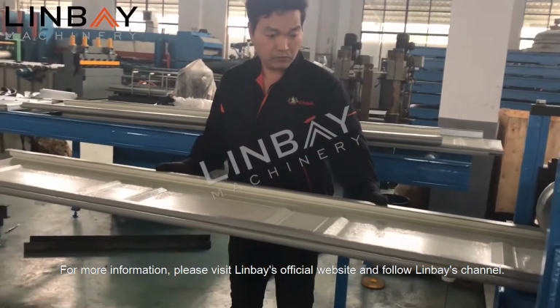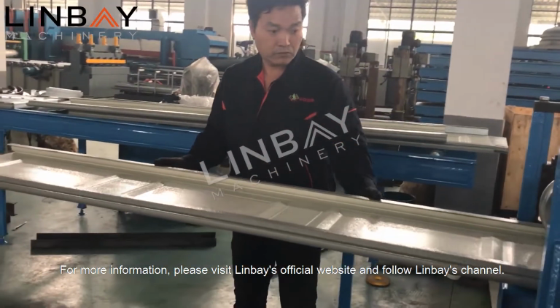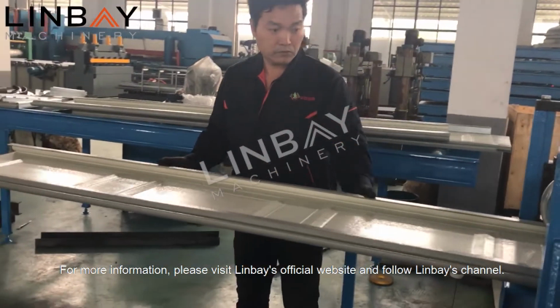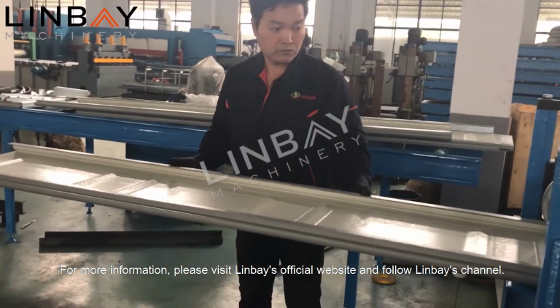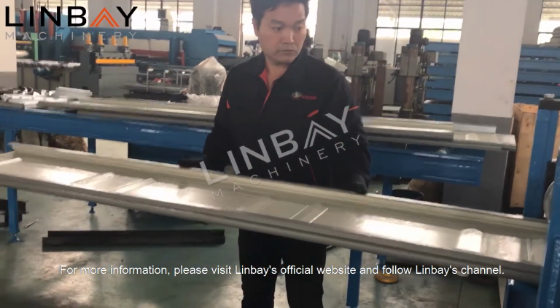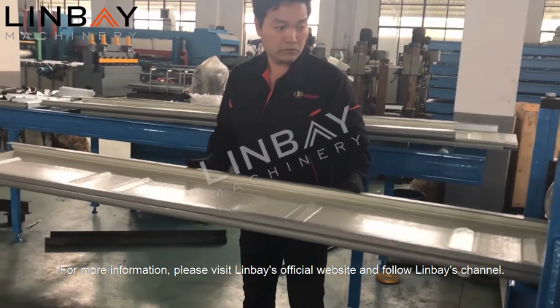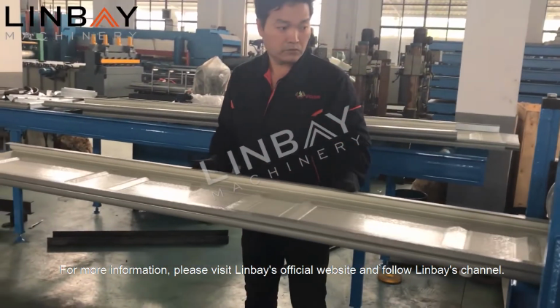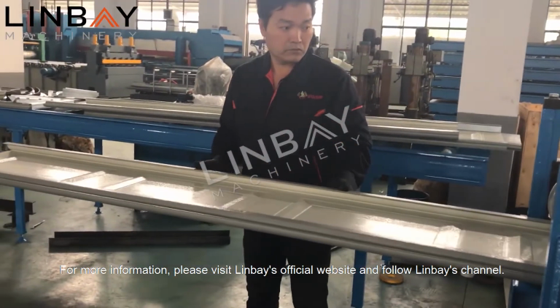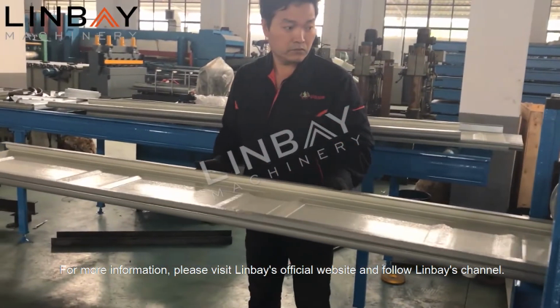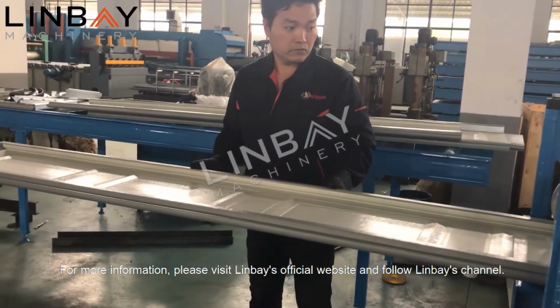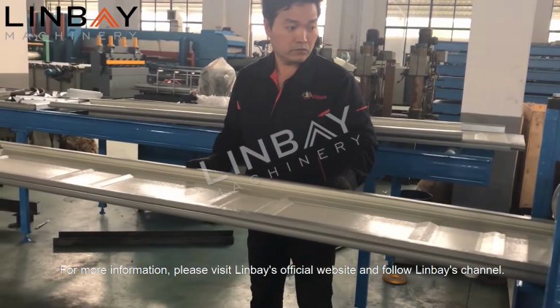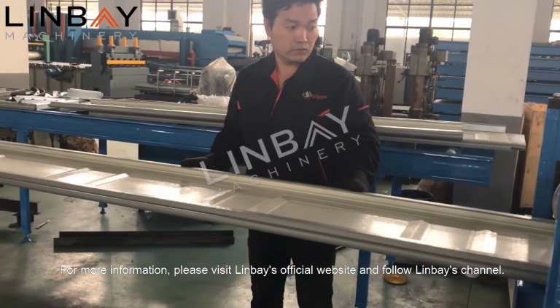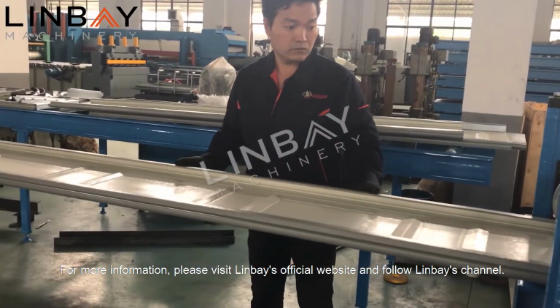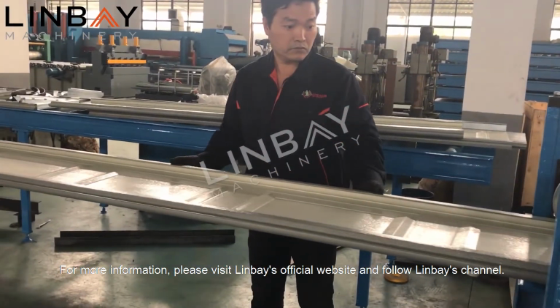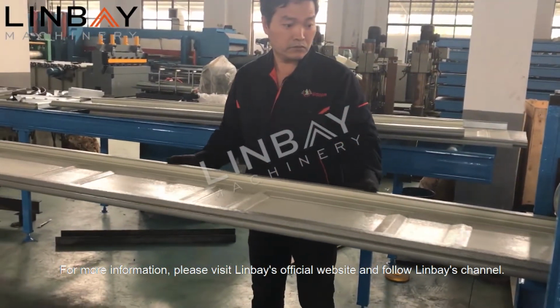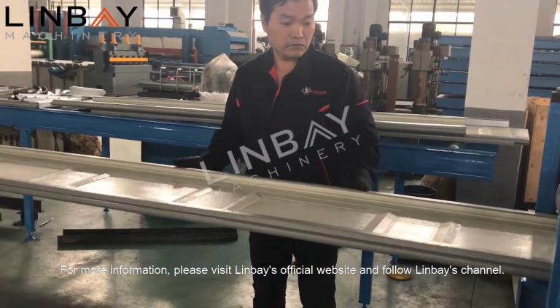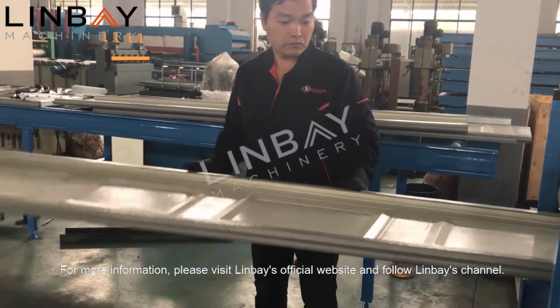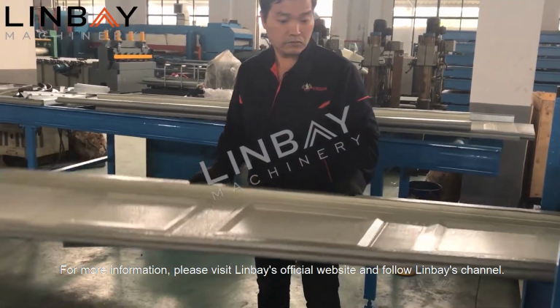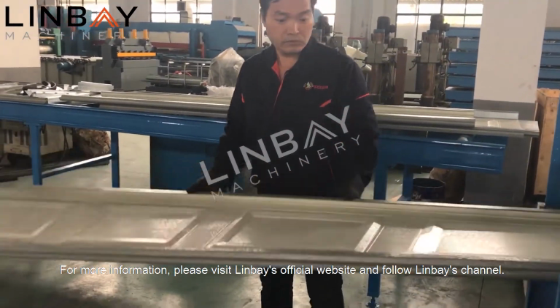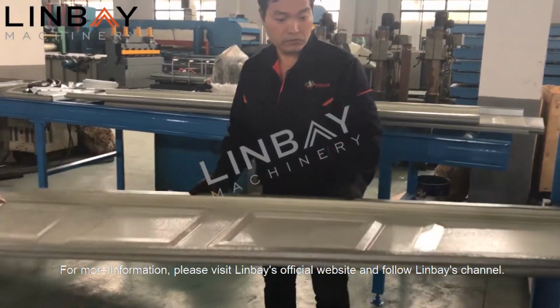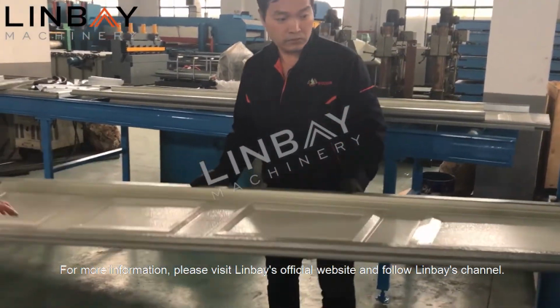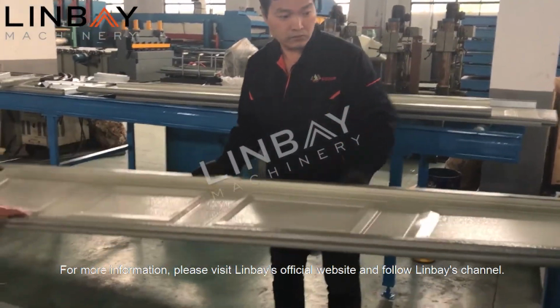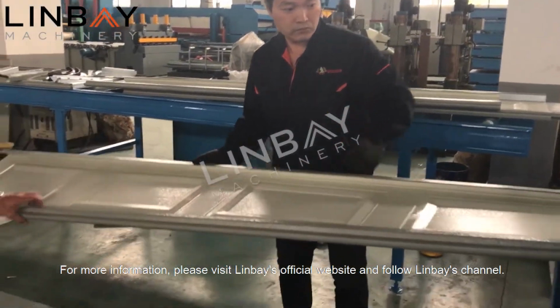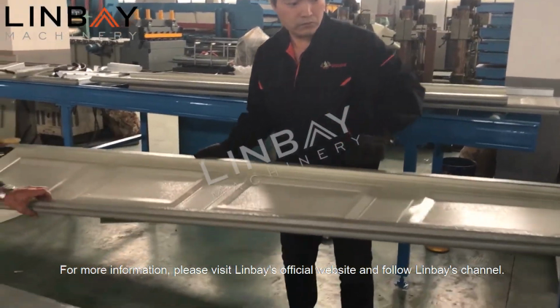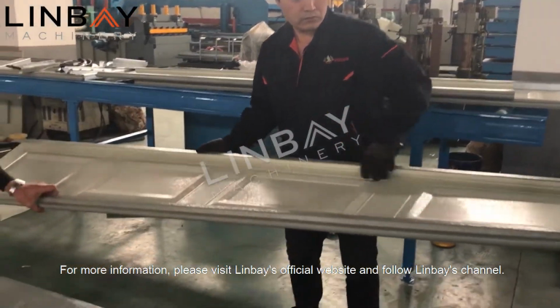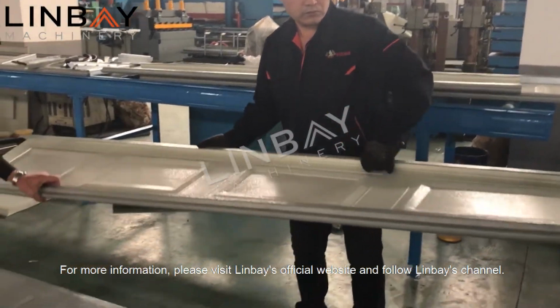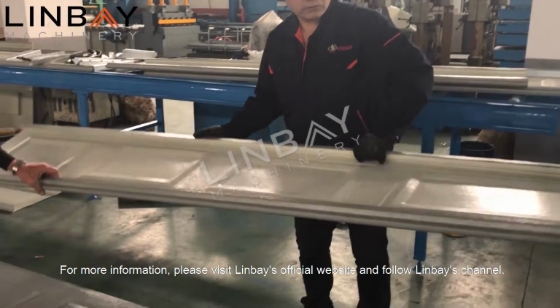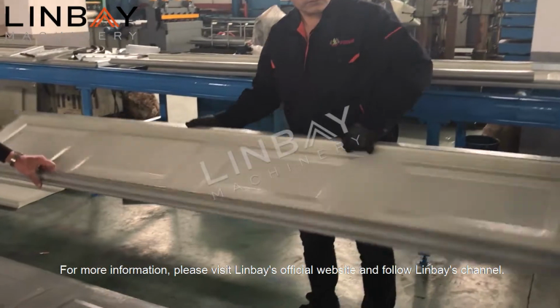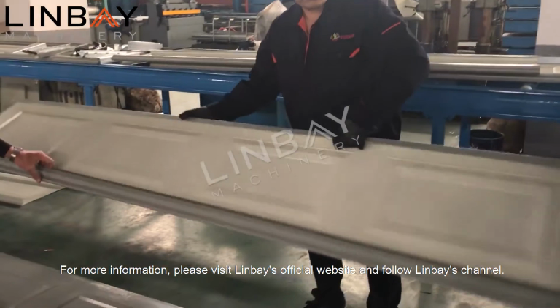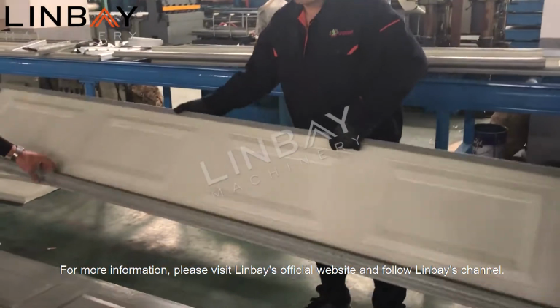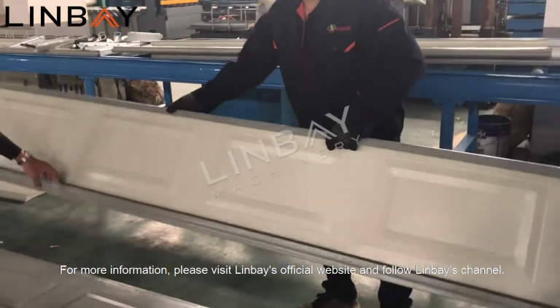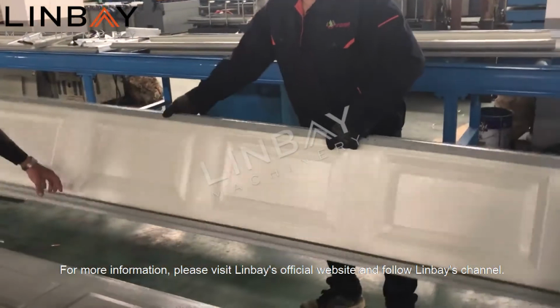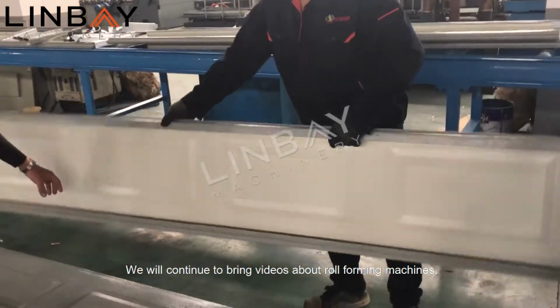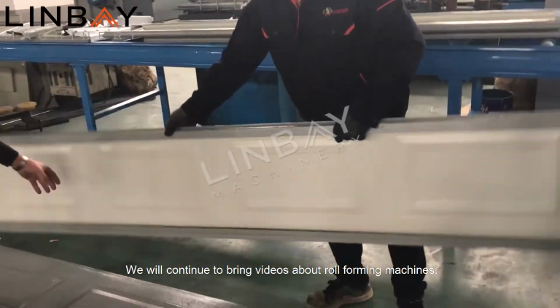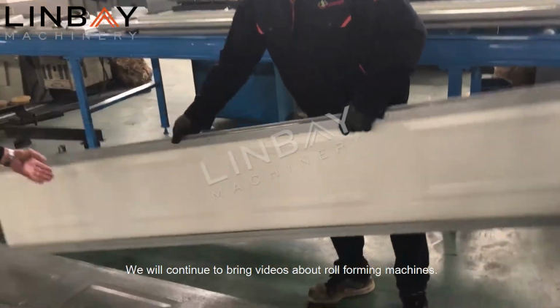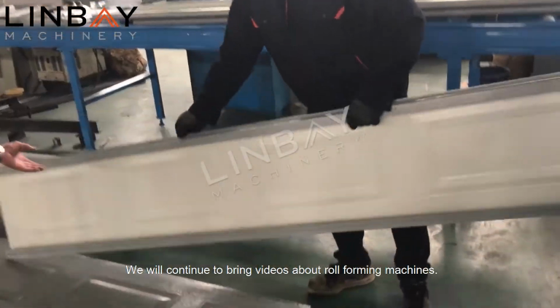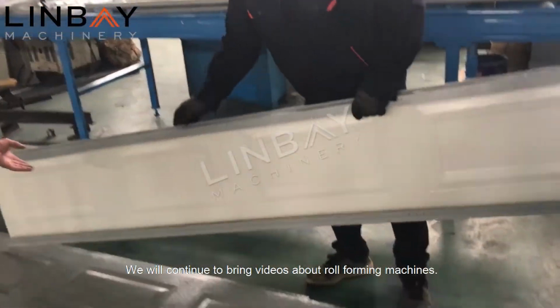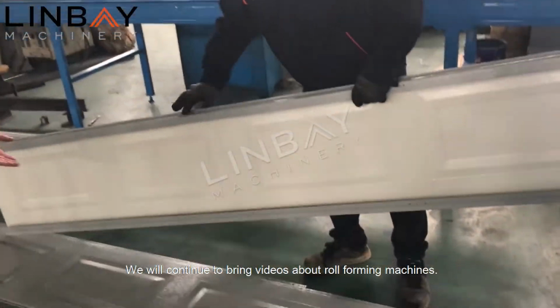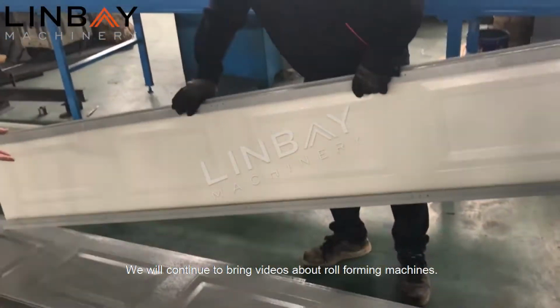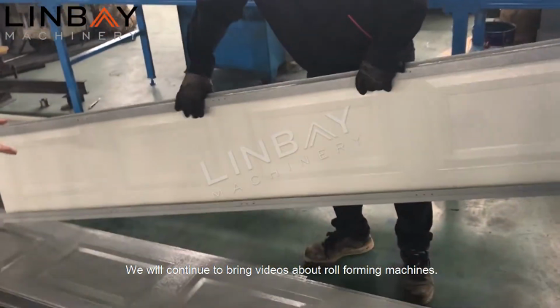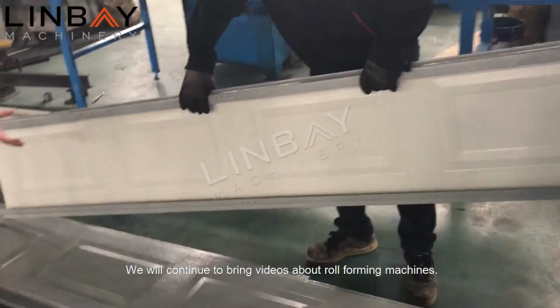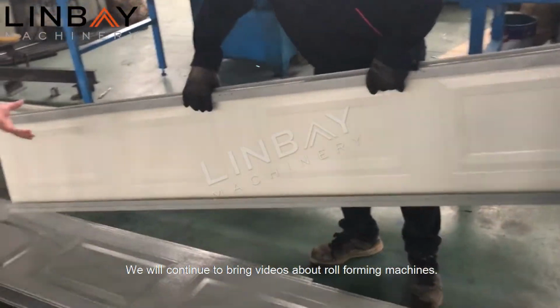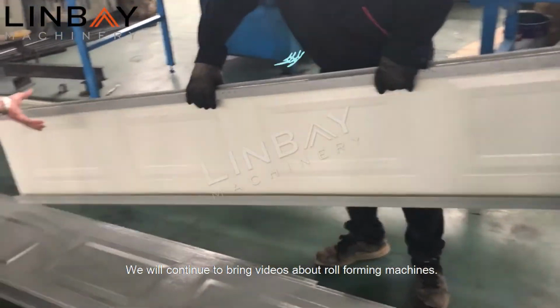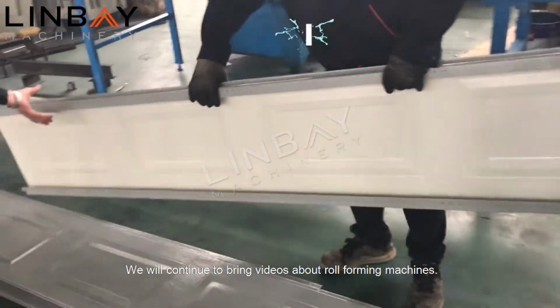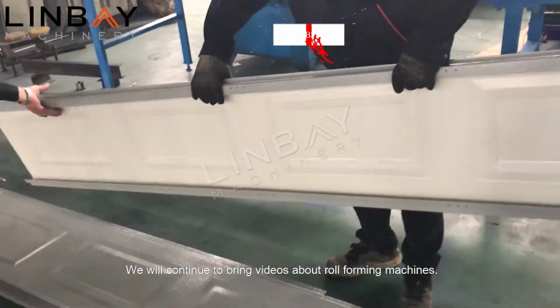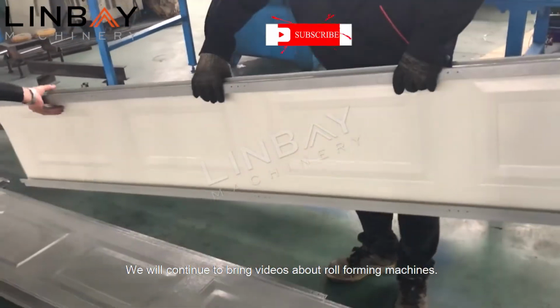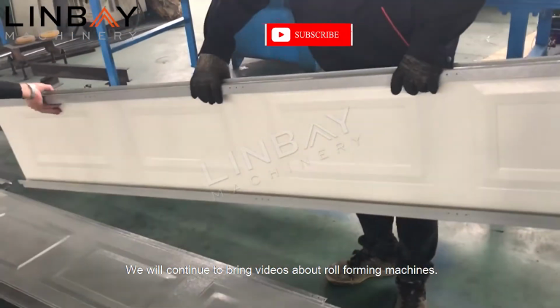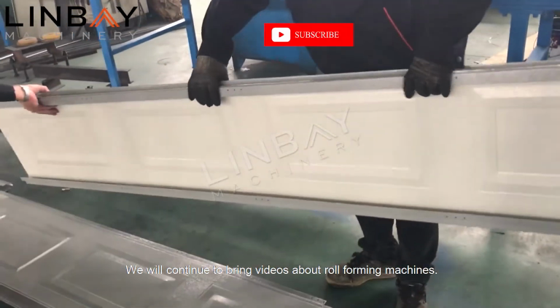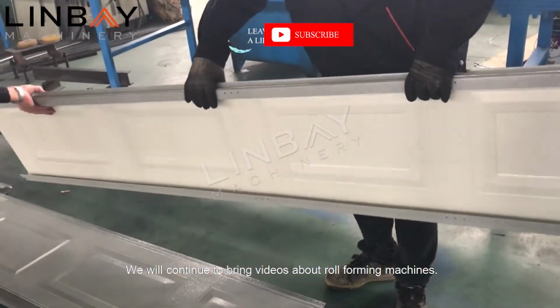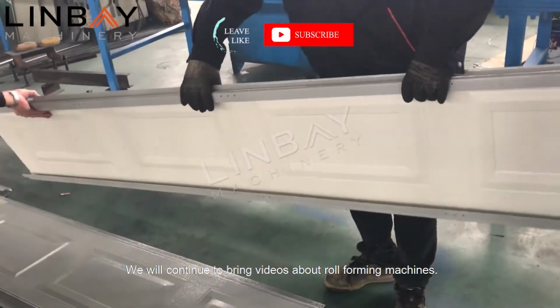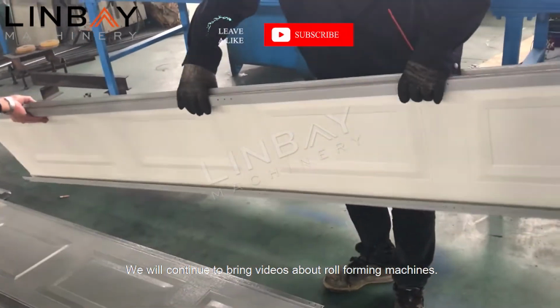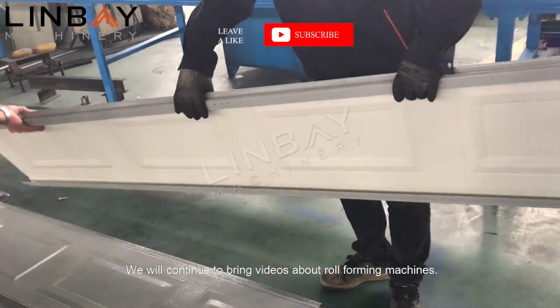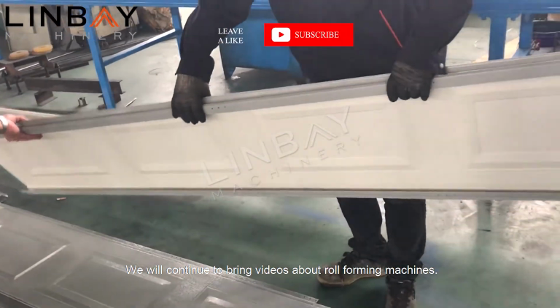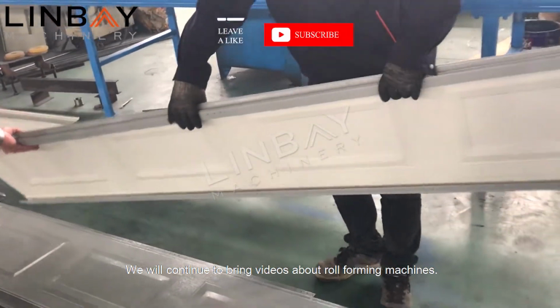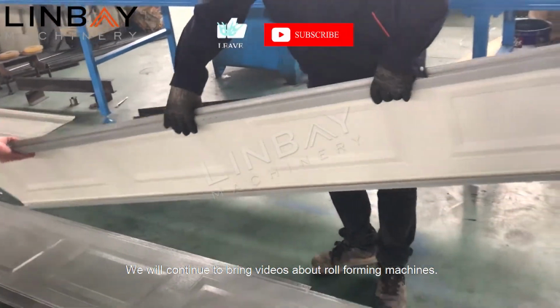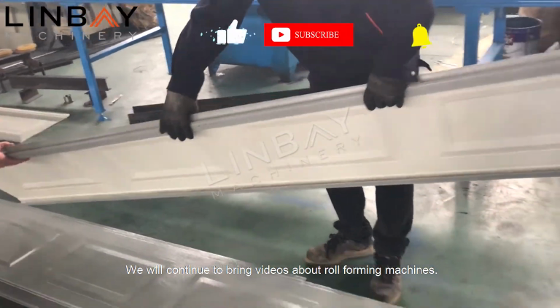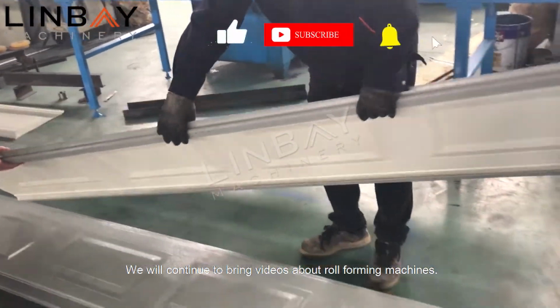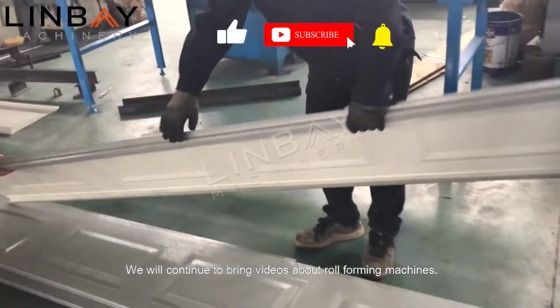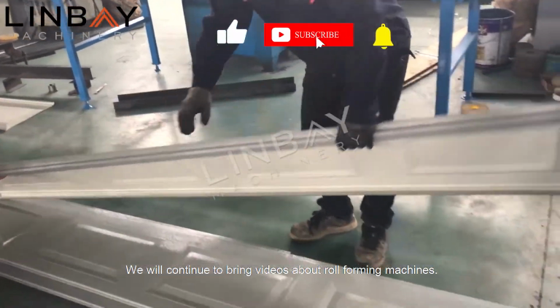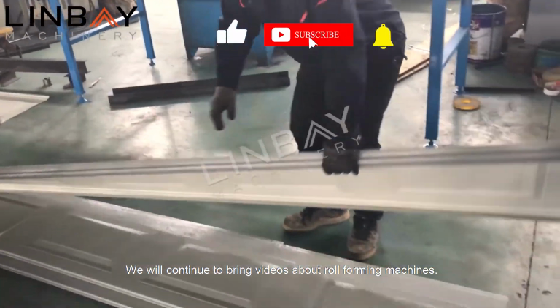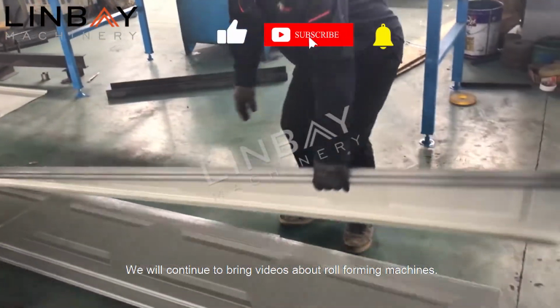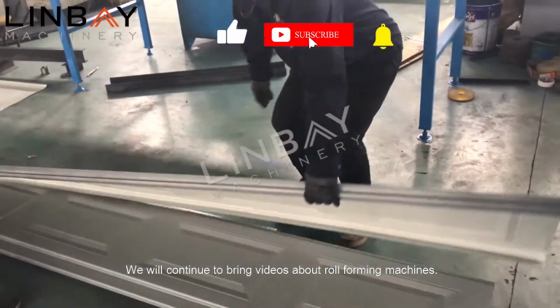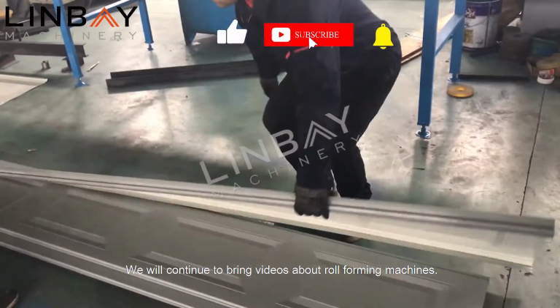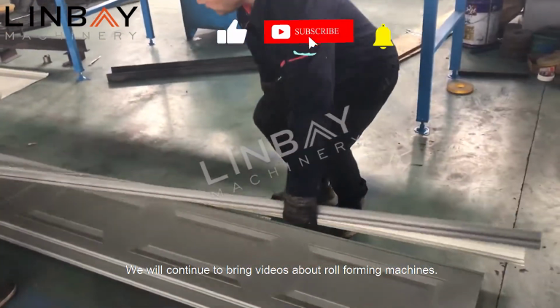For more information, please visit Linbei's official website and follow Linbei's channel. We will continue to bring videos about roll forming machines.